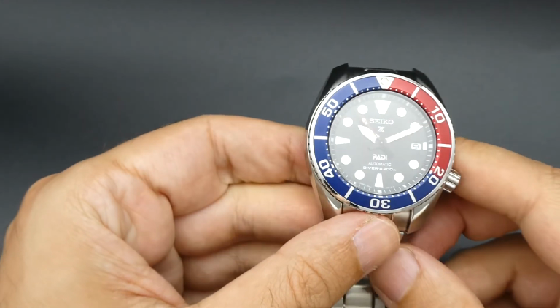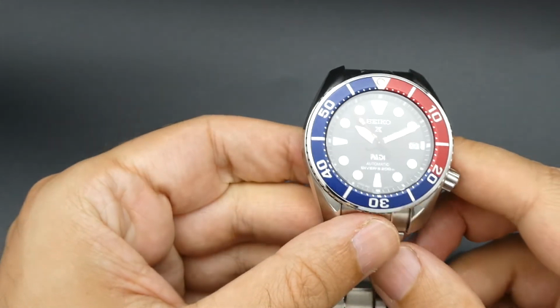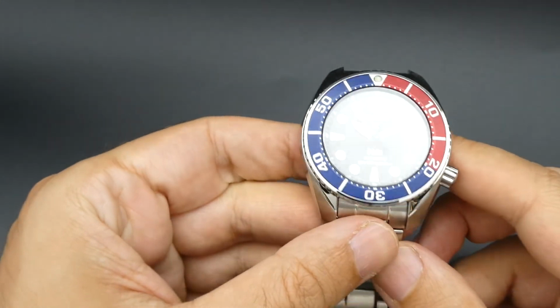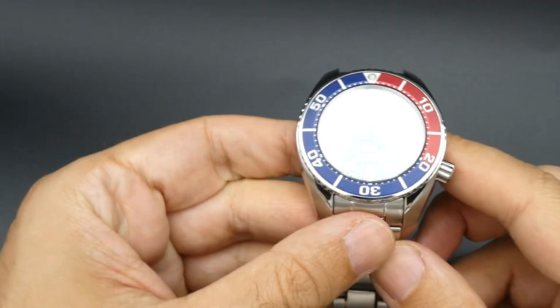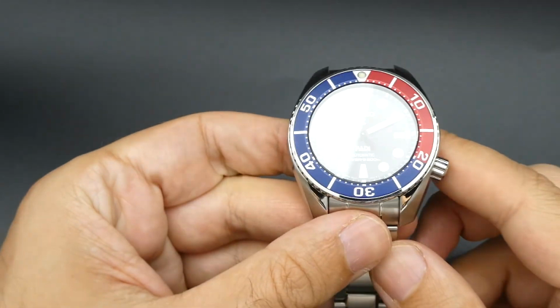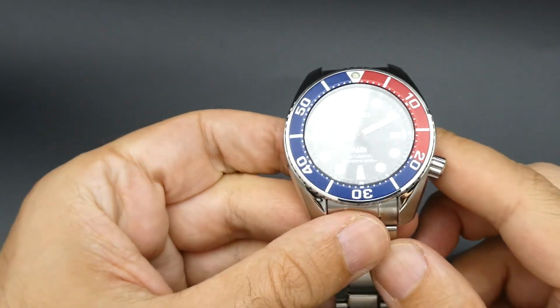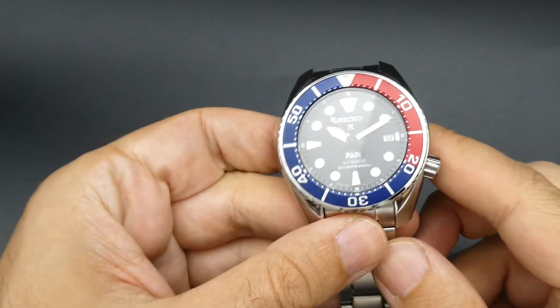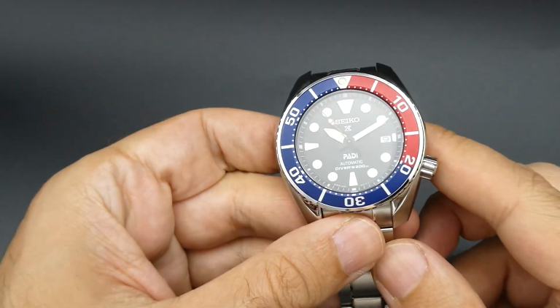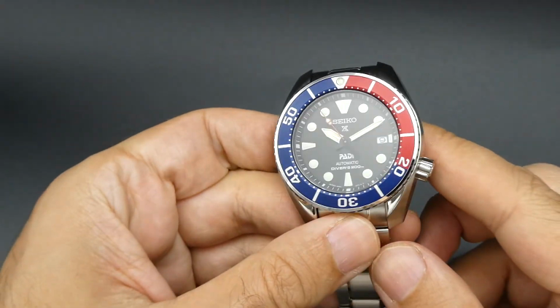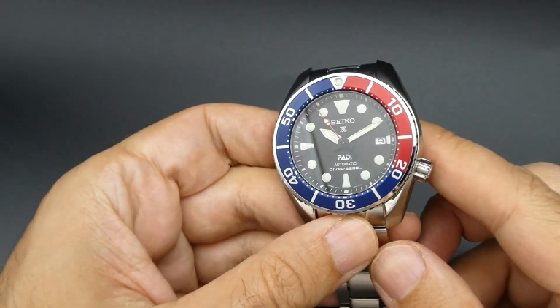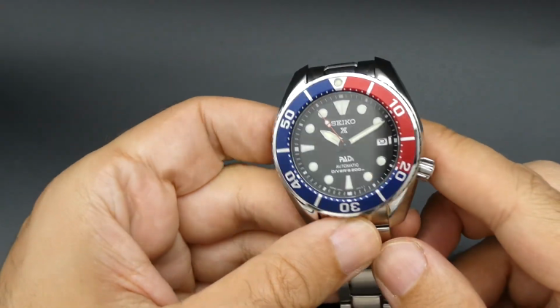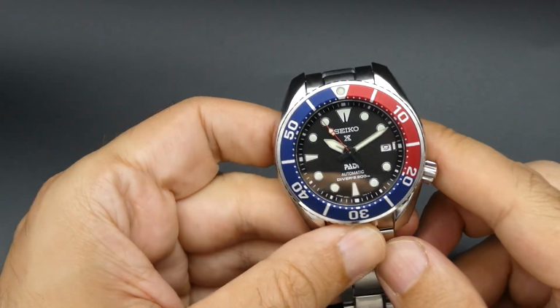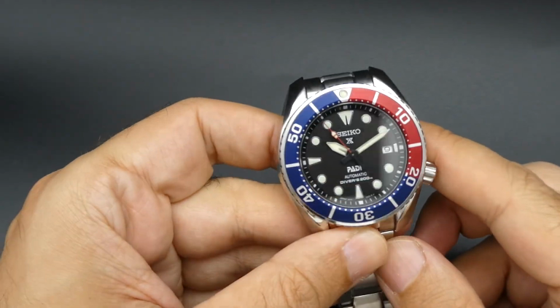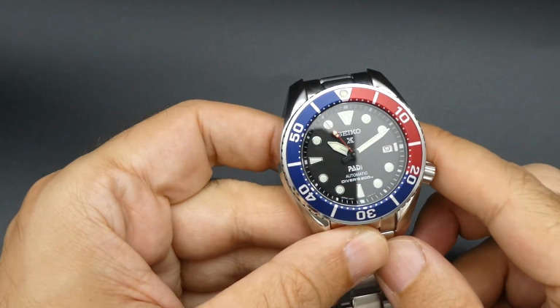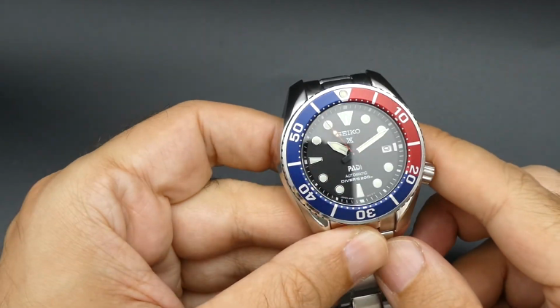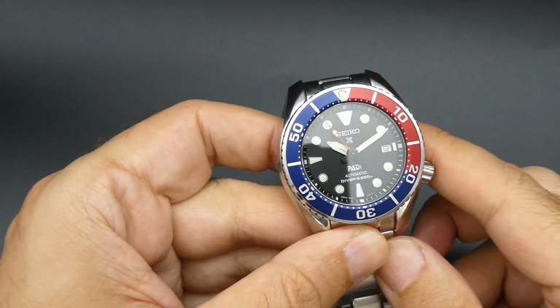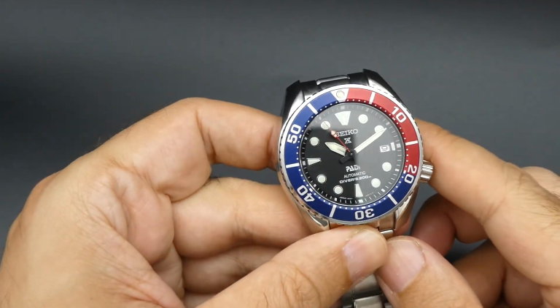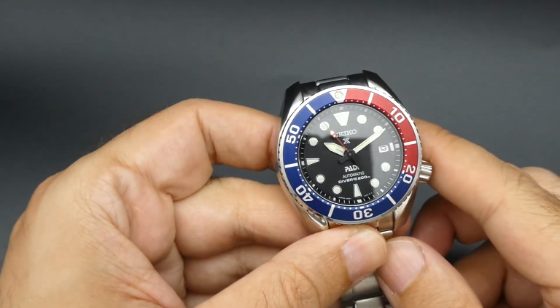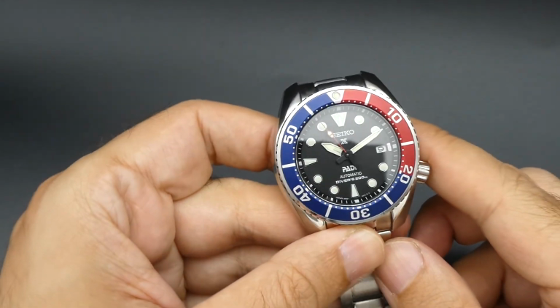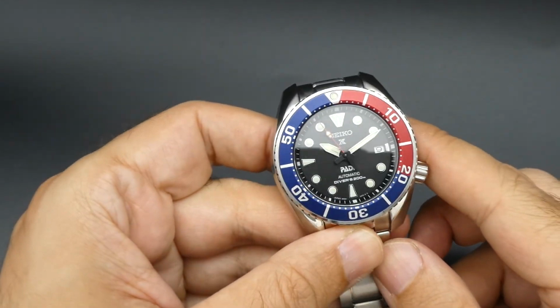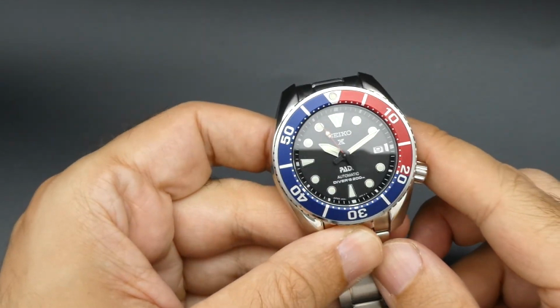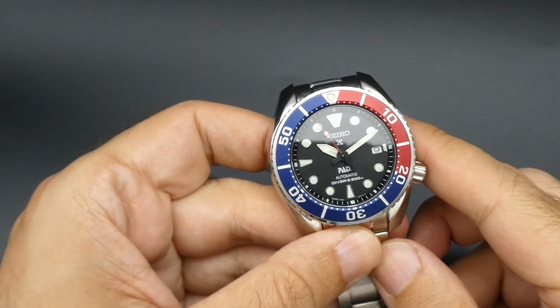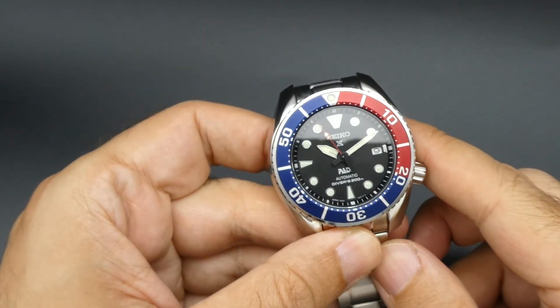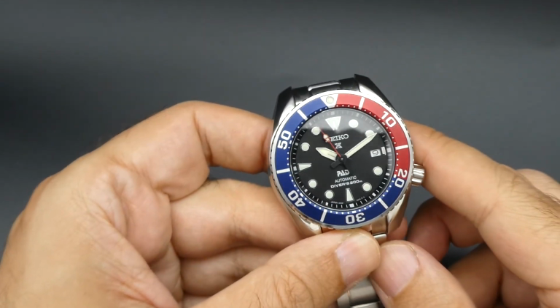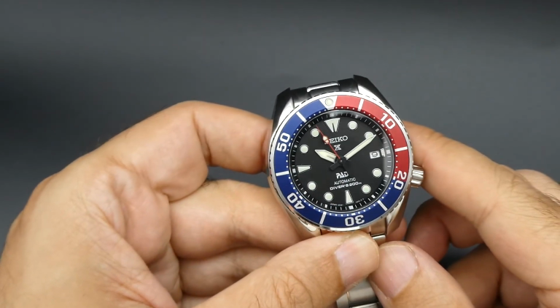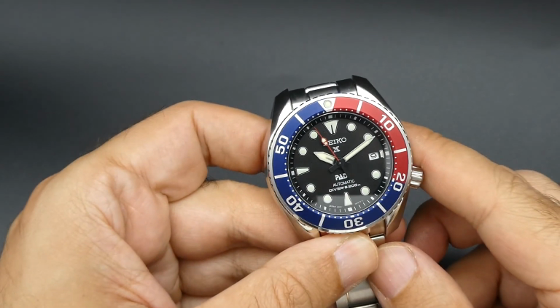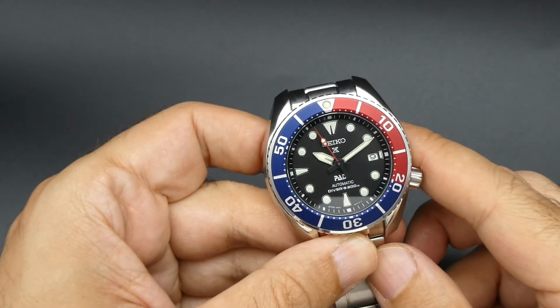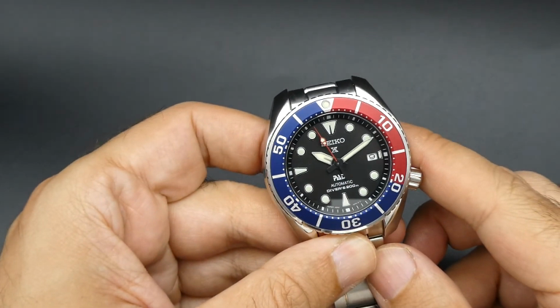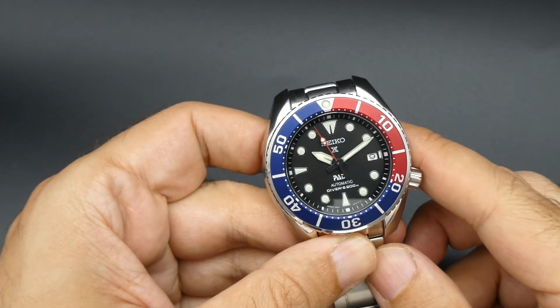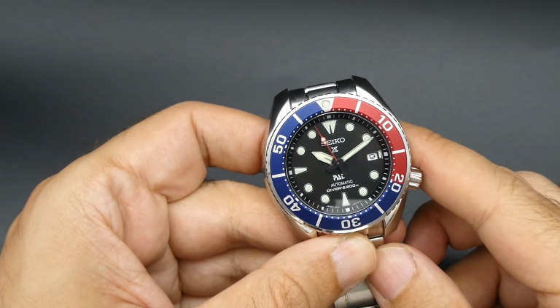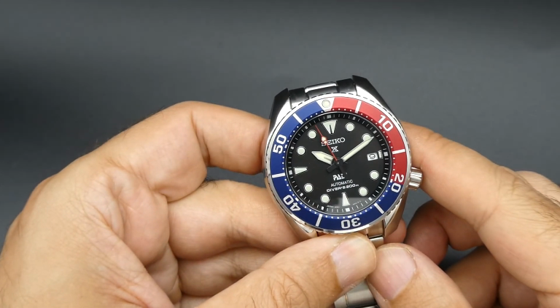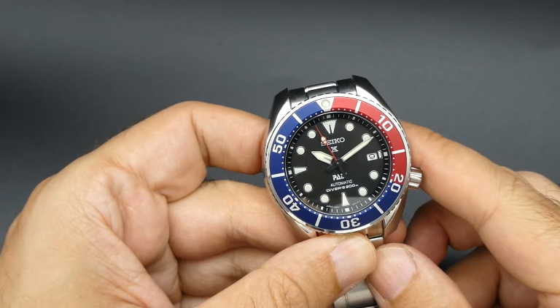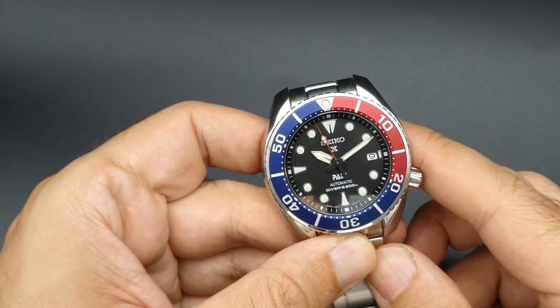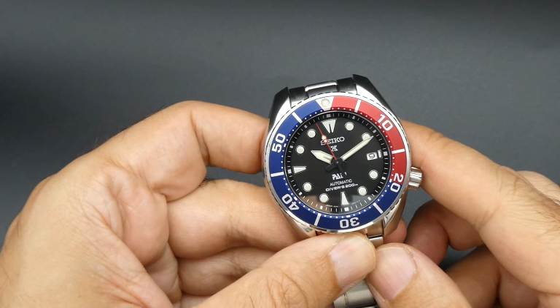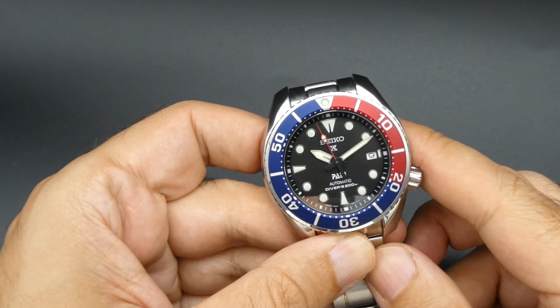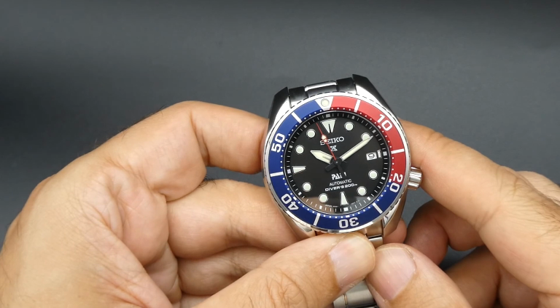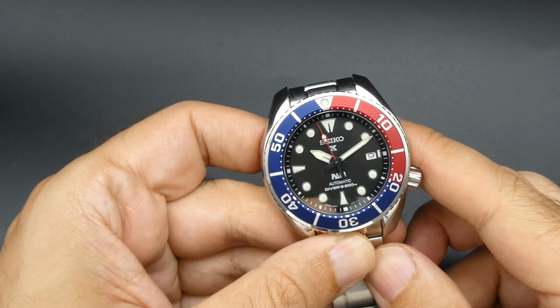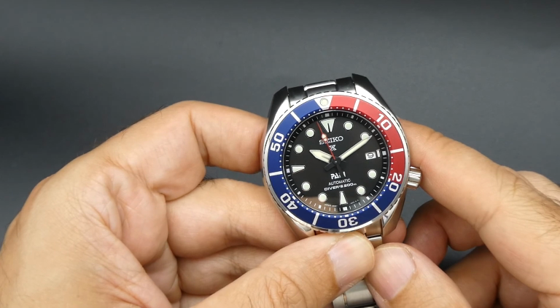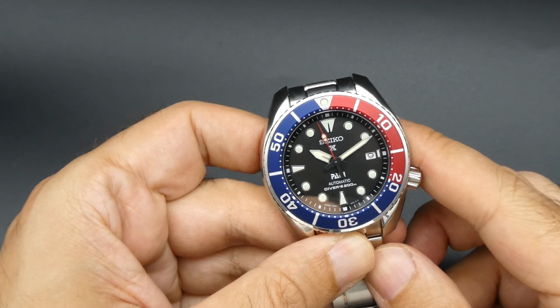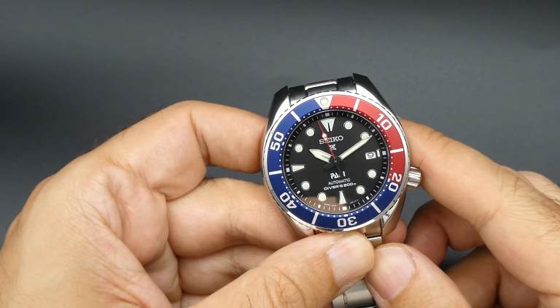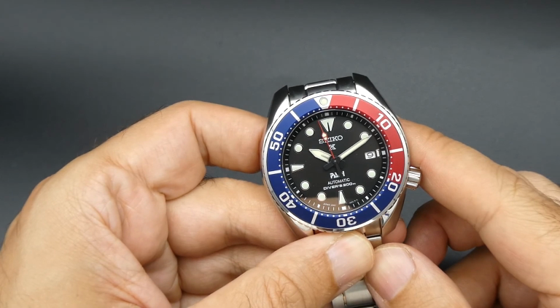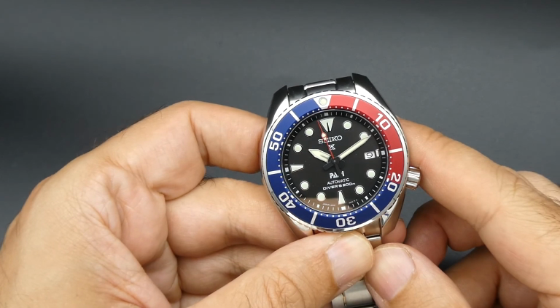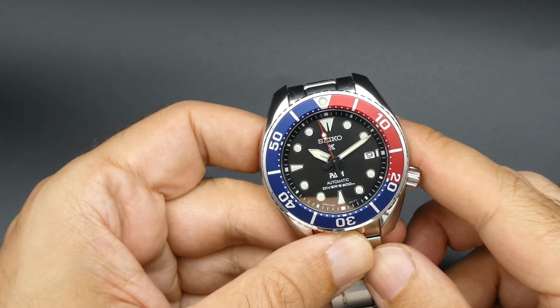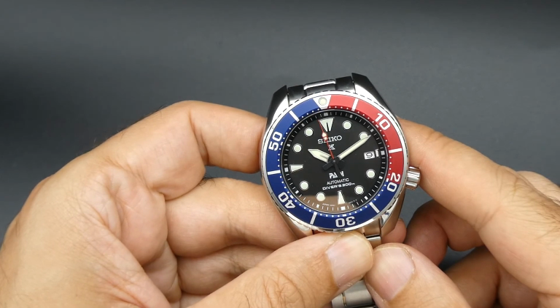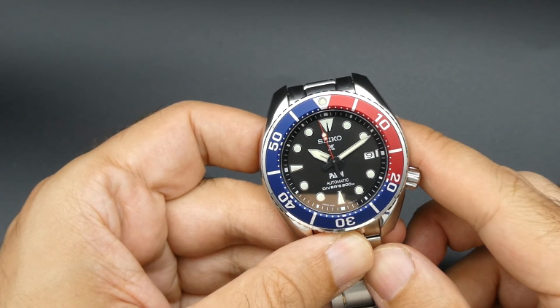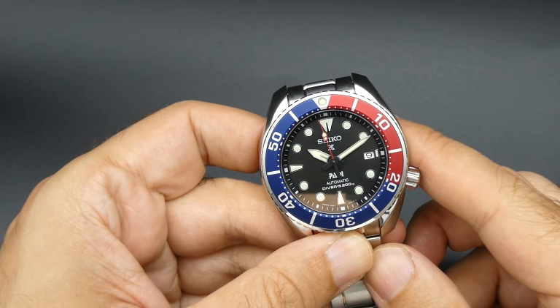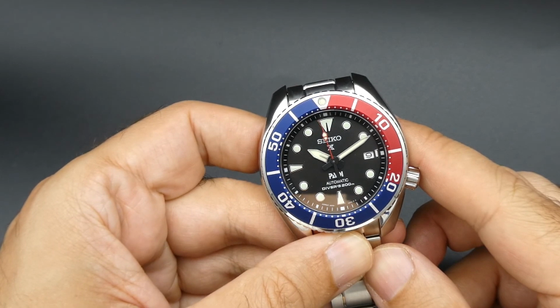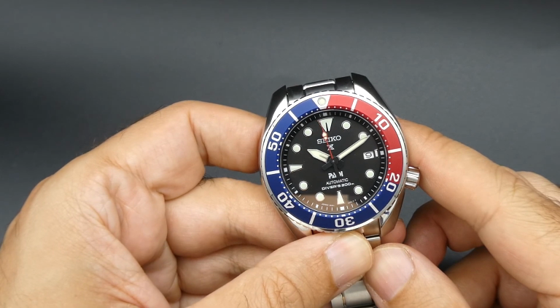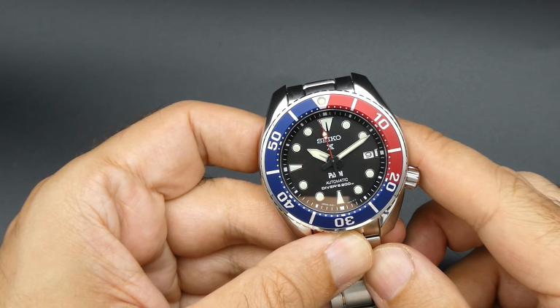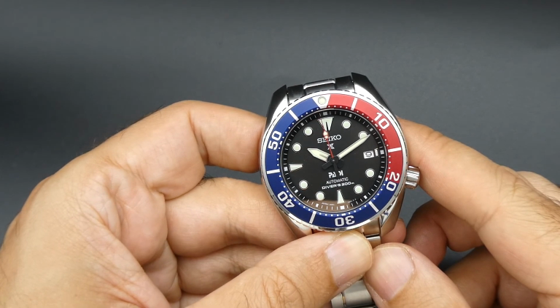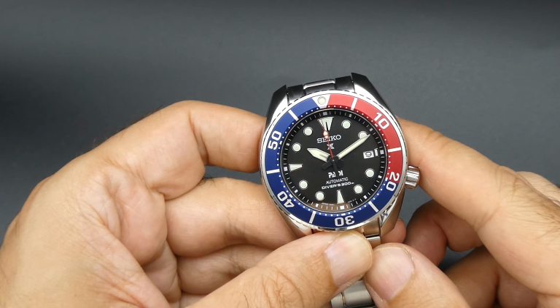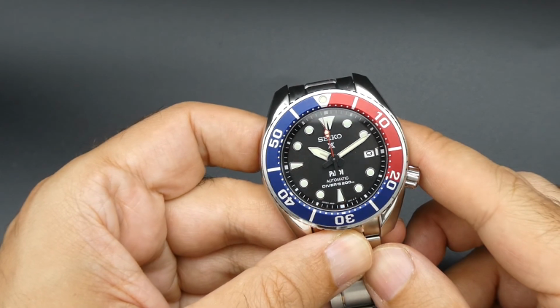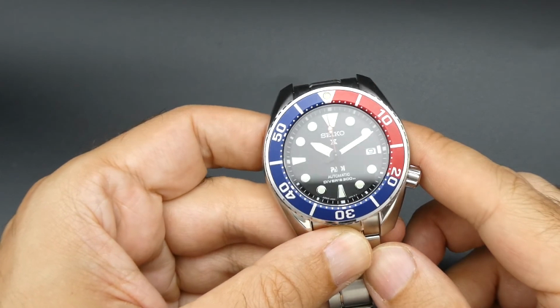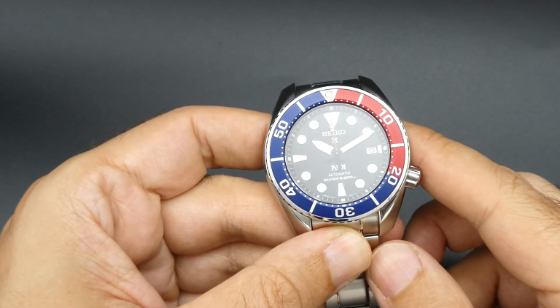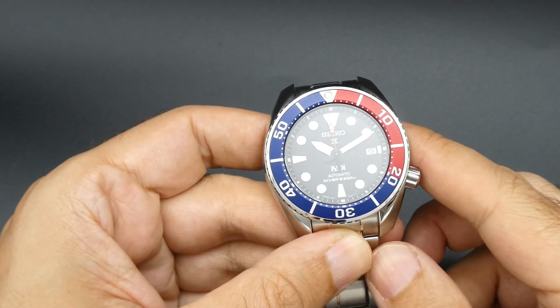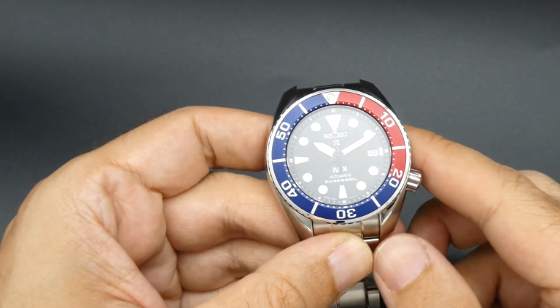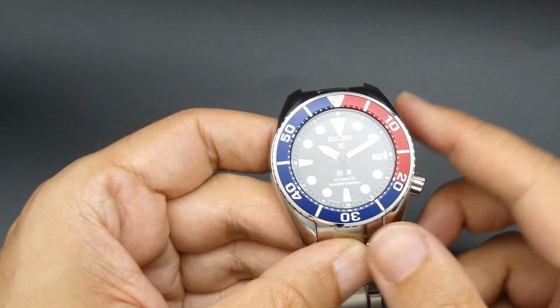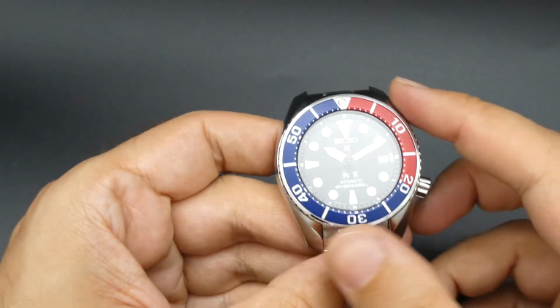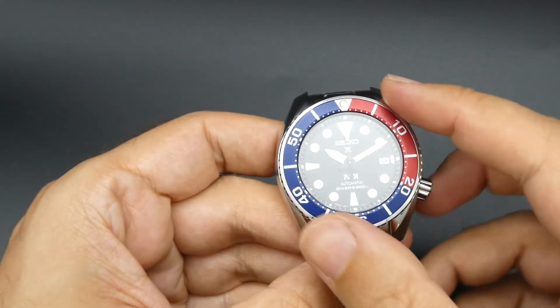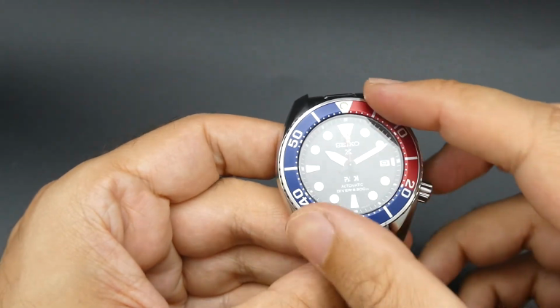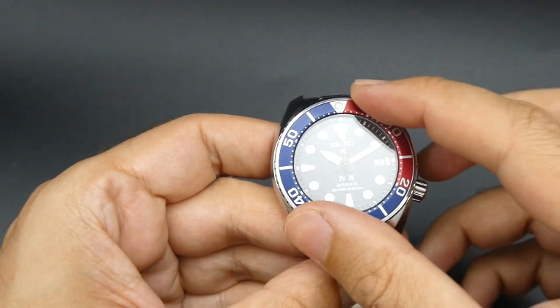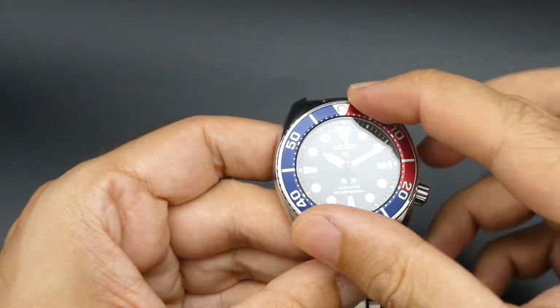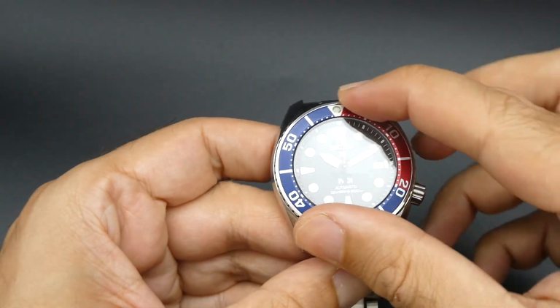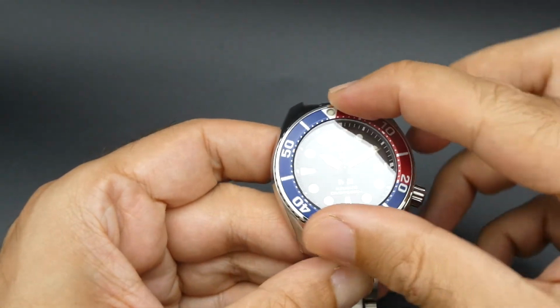You have a very easy to read black dial, luminous markers, large hands, and a rotating bezel.